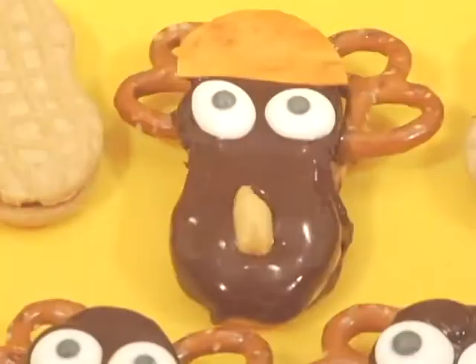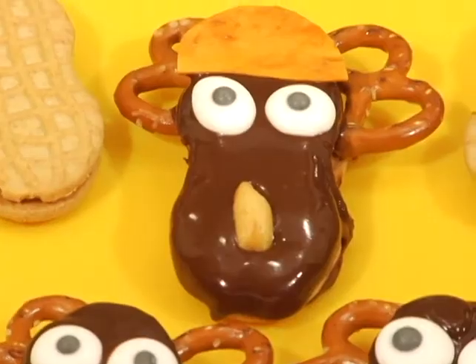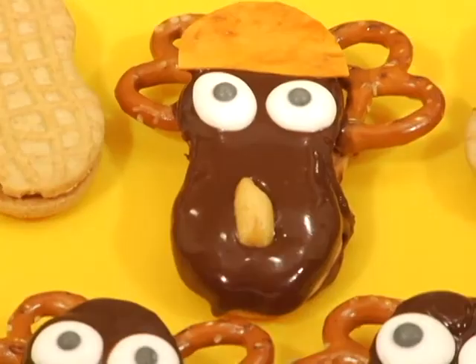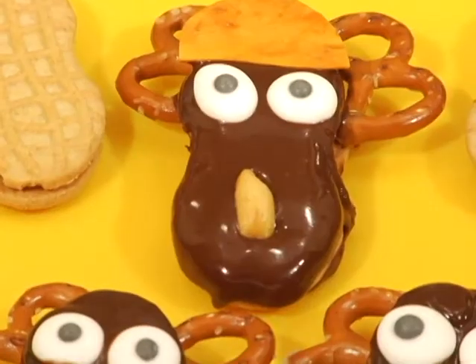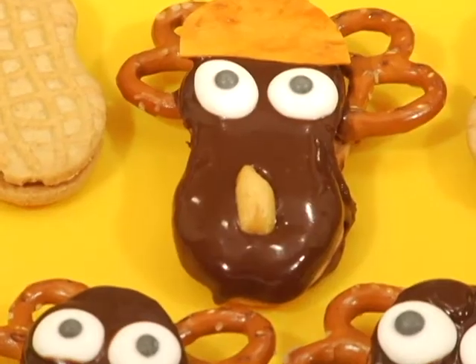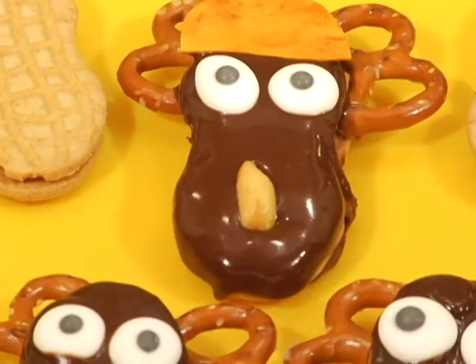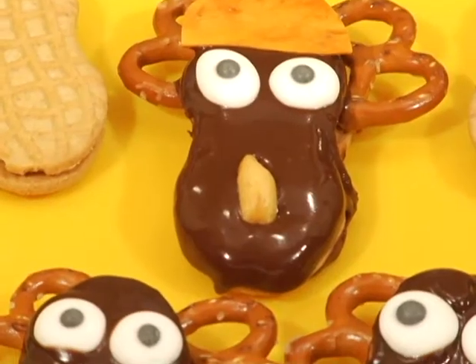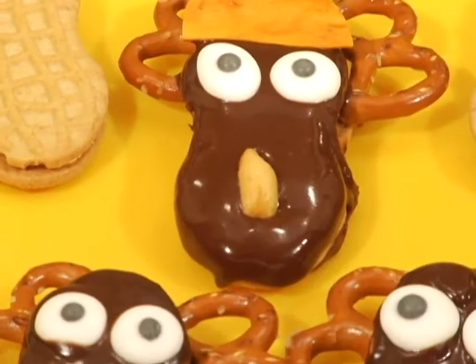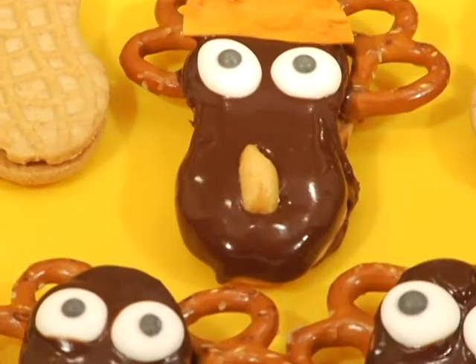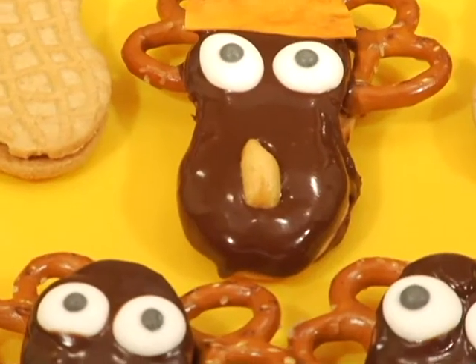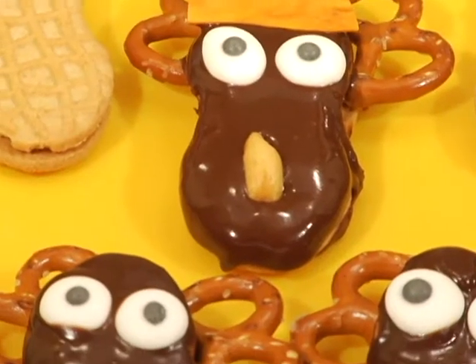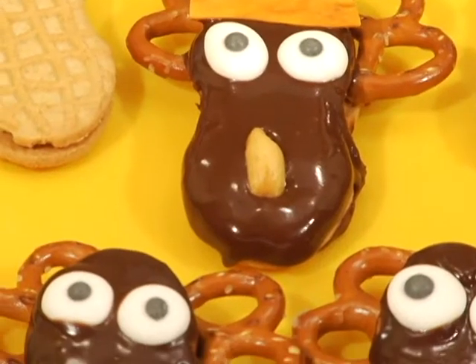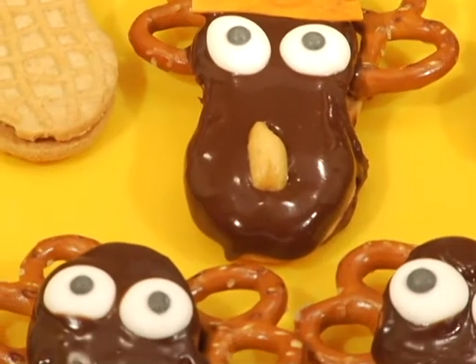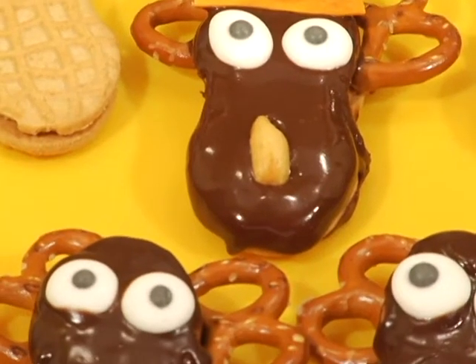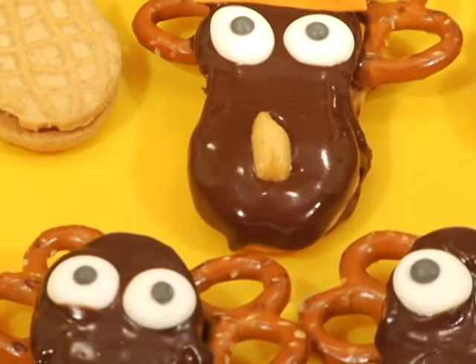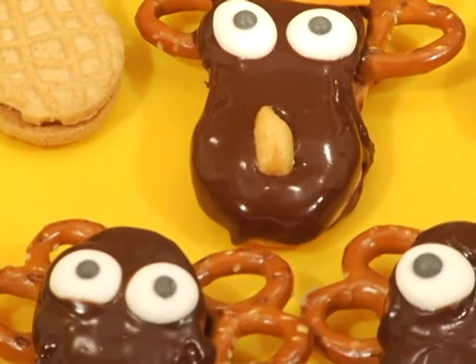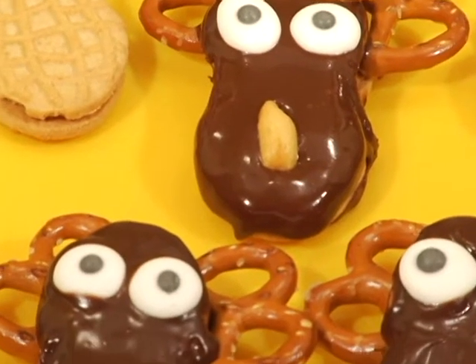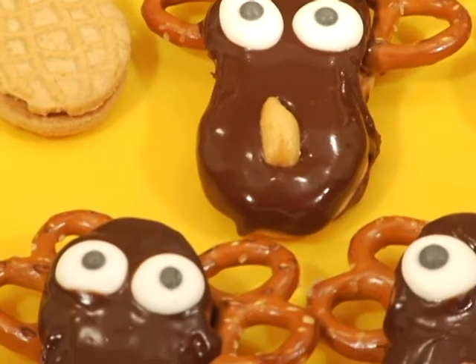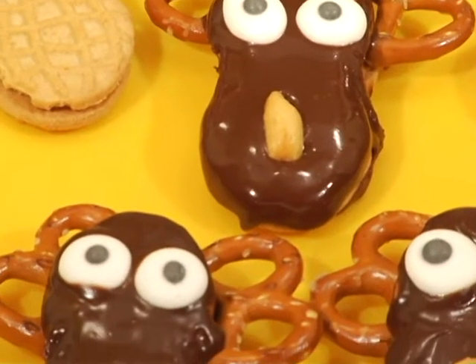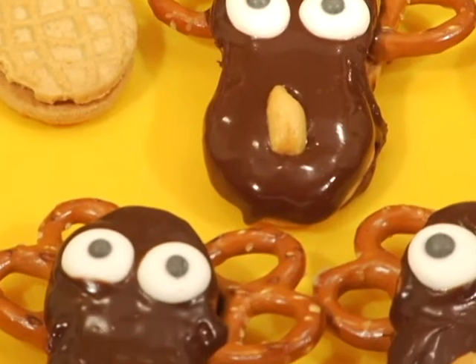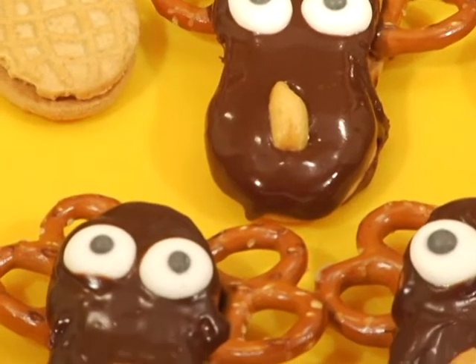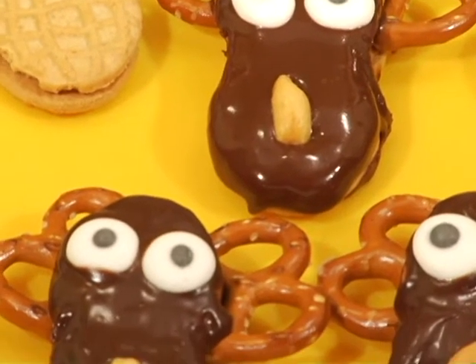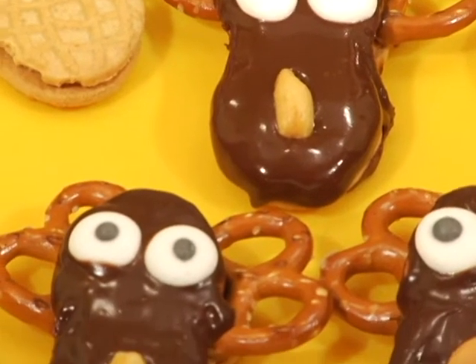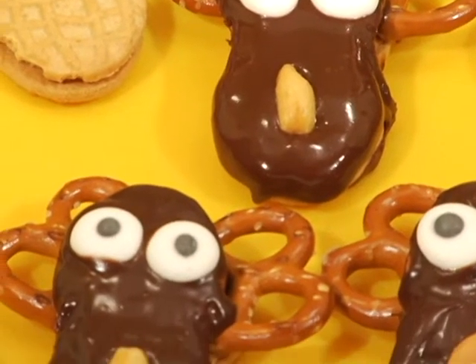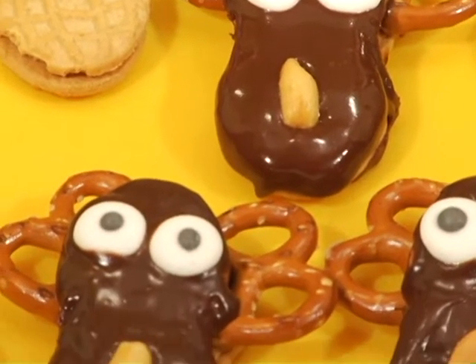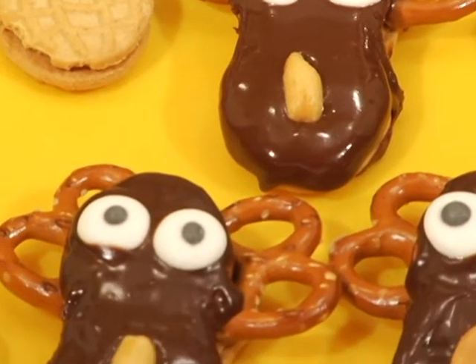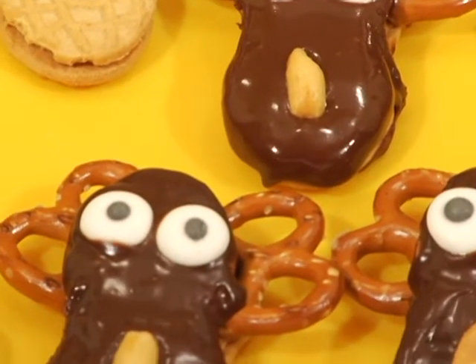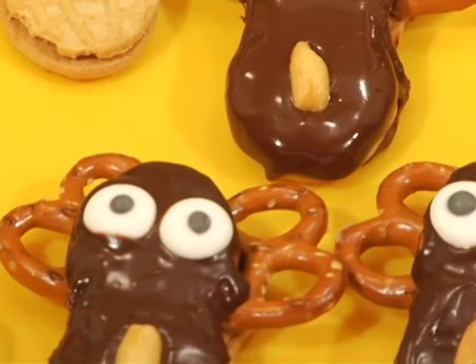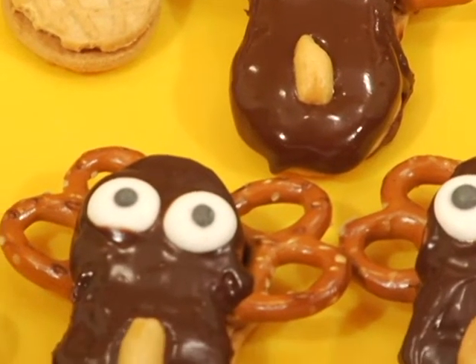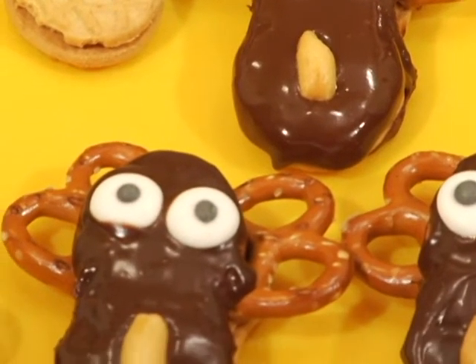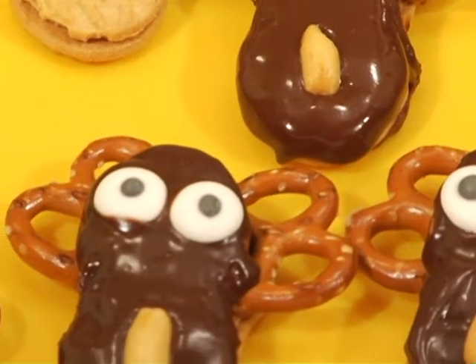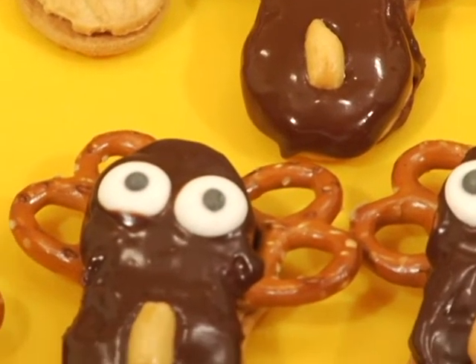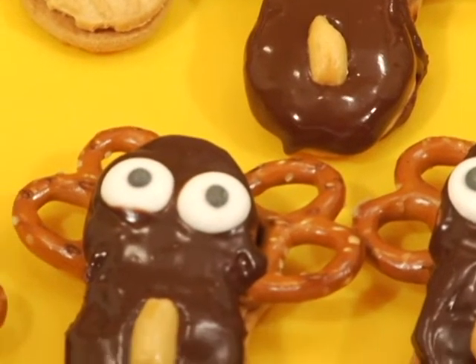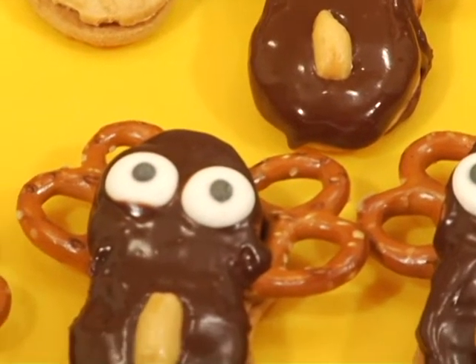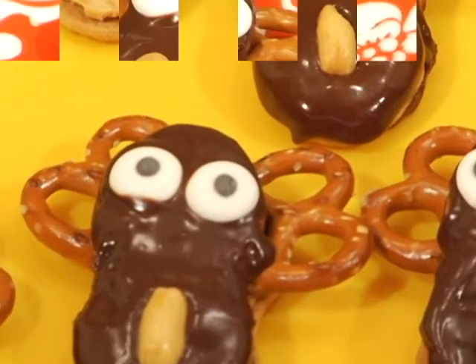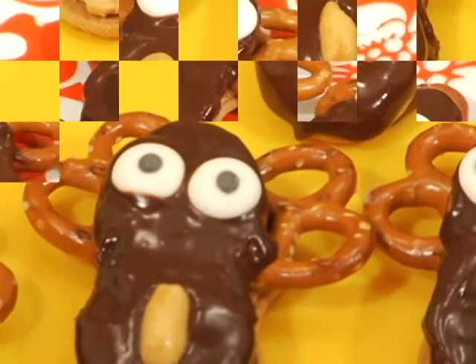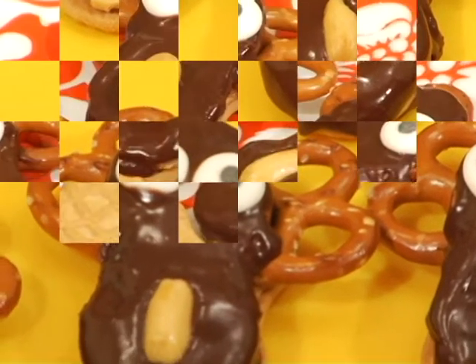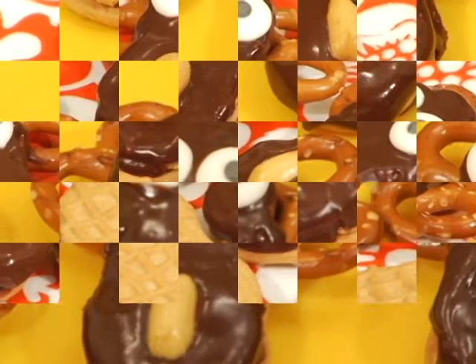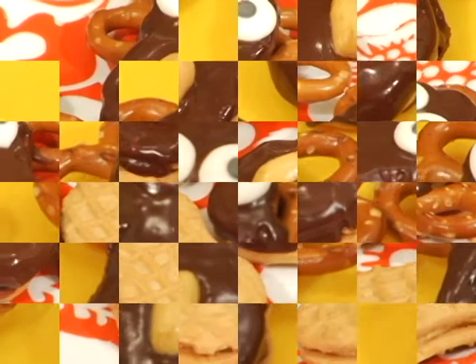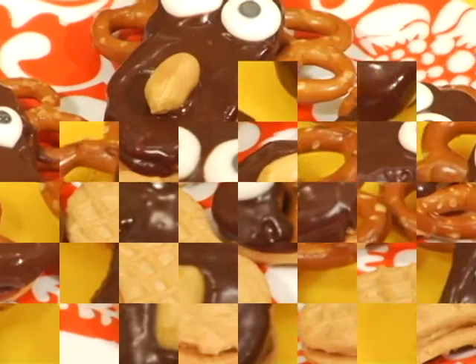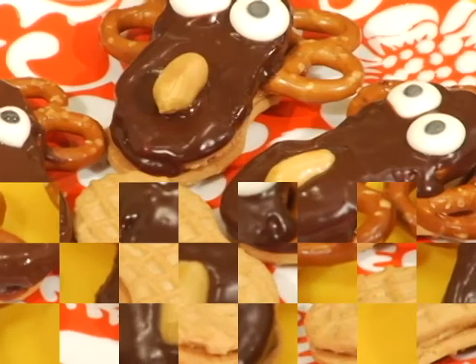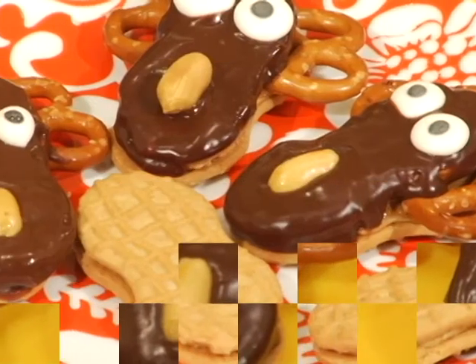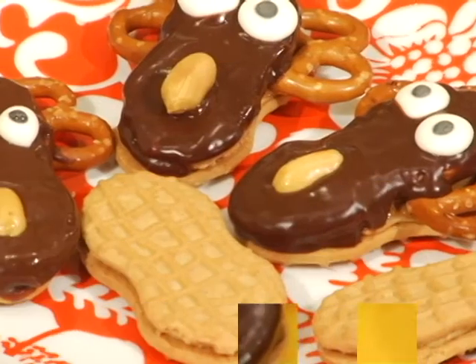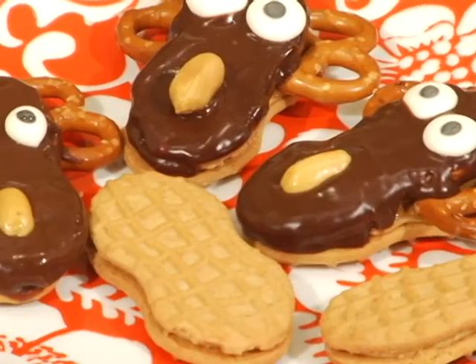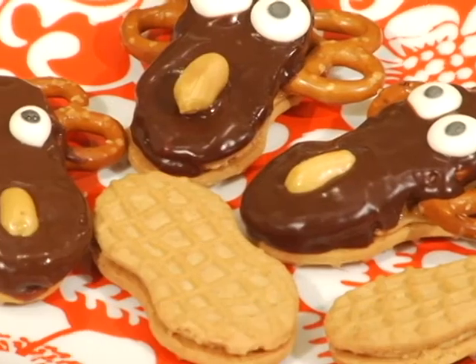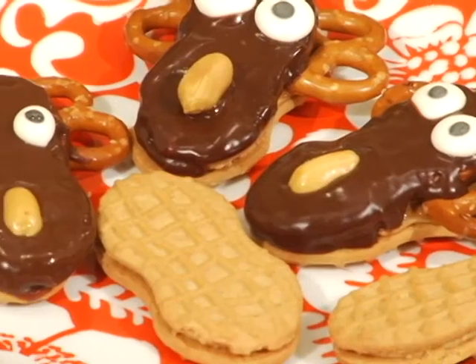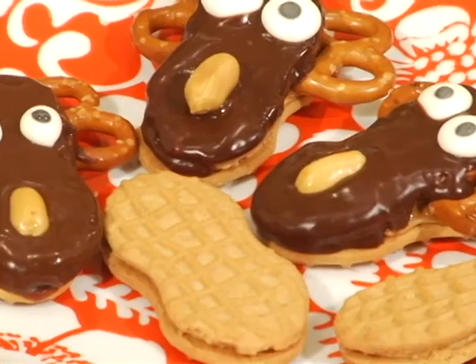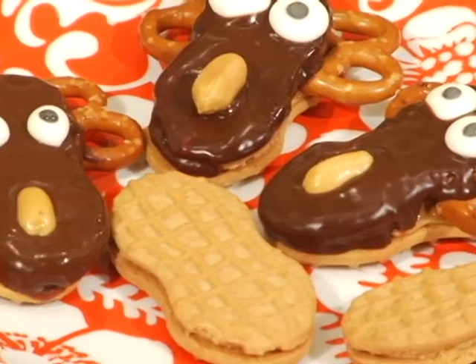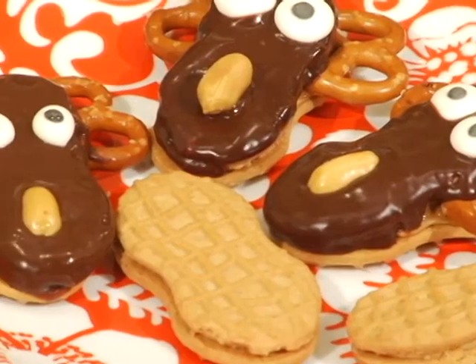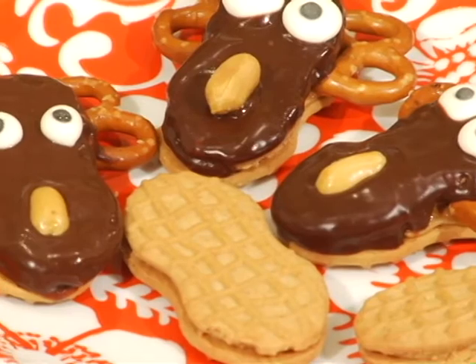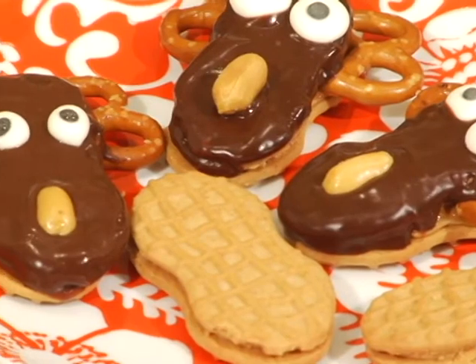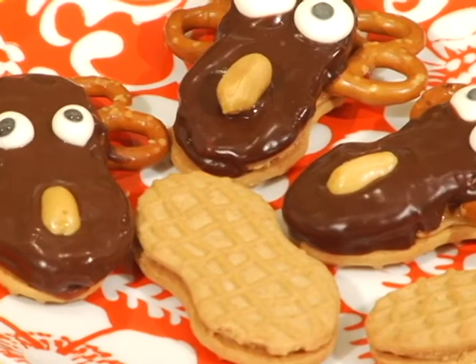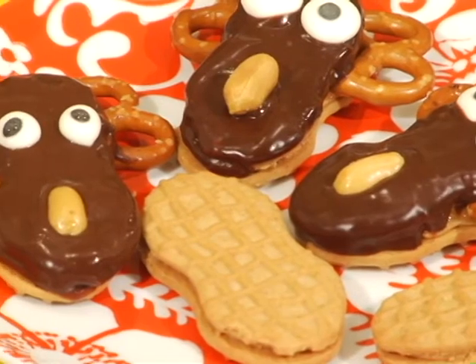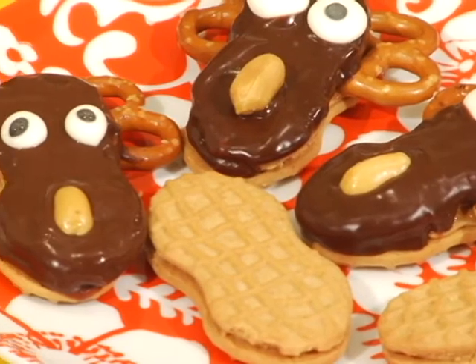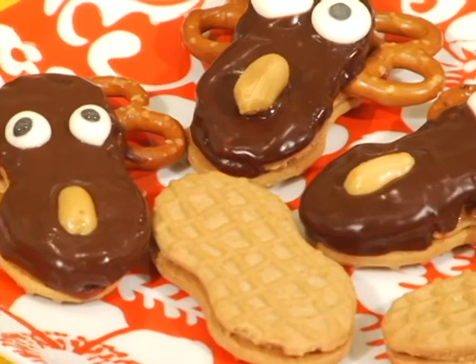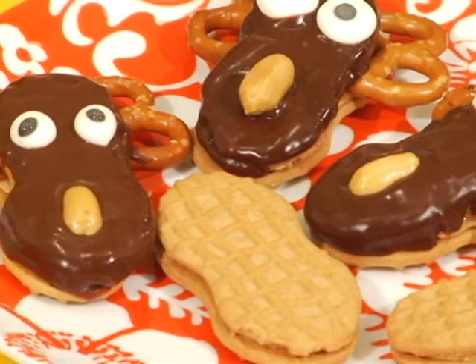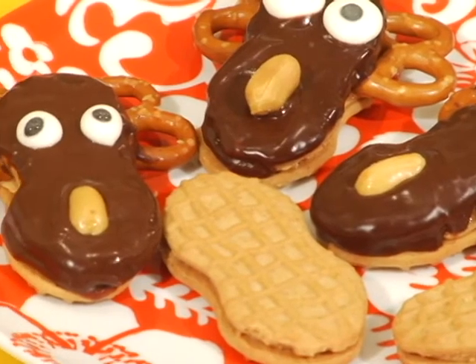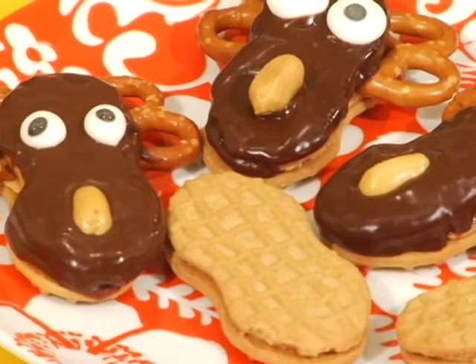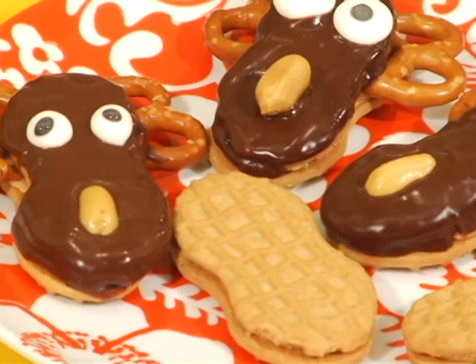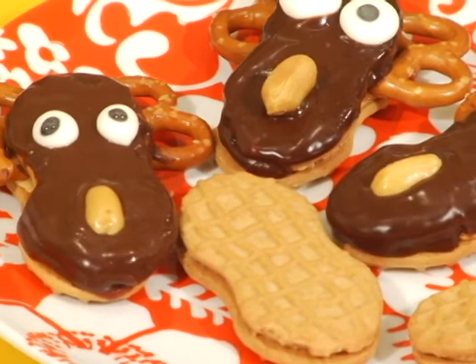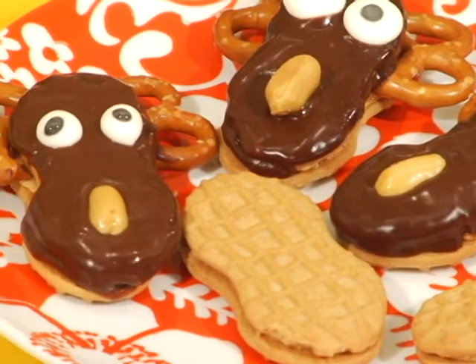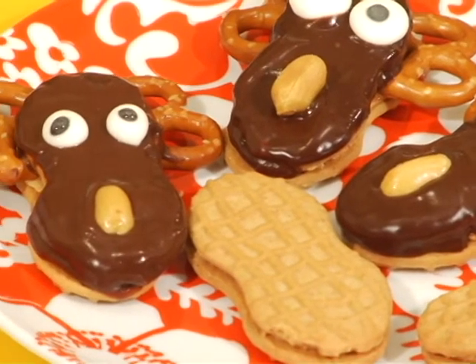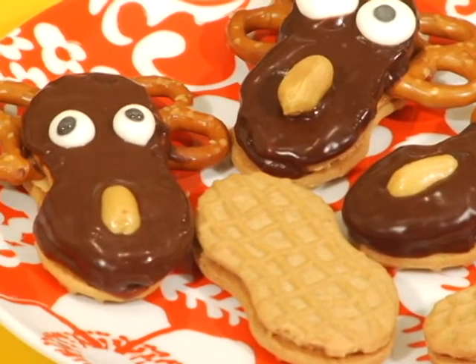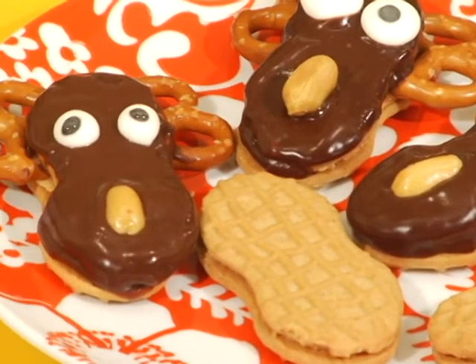So take a trip to Wally World by making these Marty Moose treats. They're delicious, they're vegan, and they're totally crunchy.